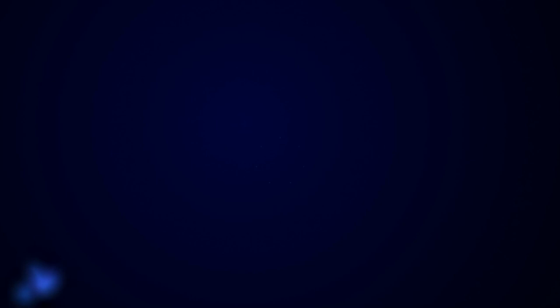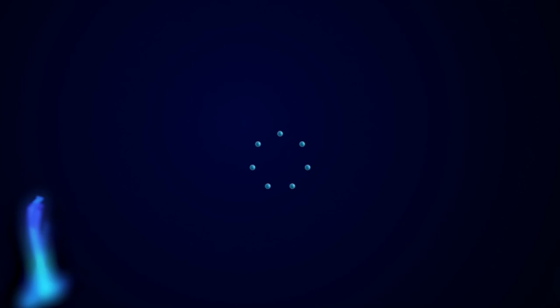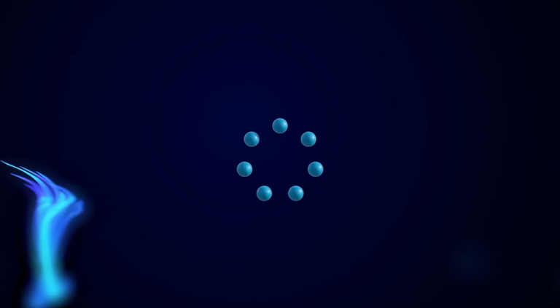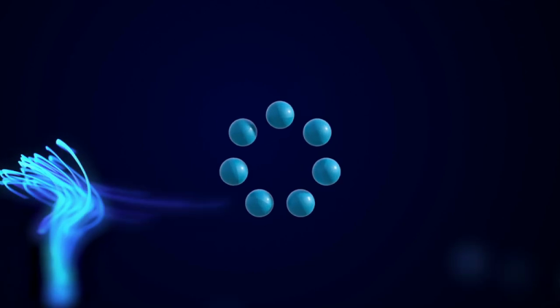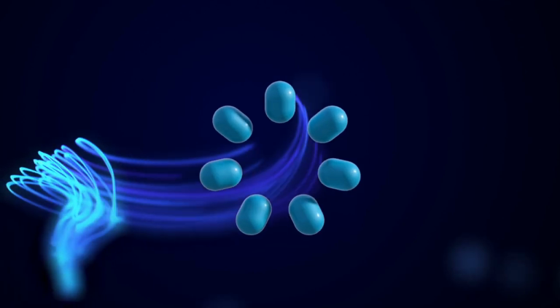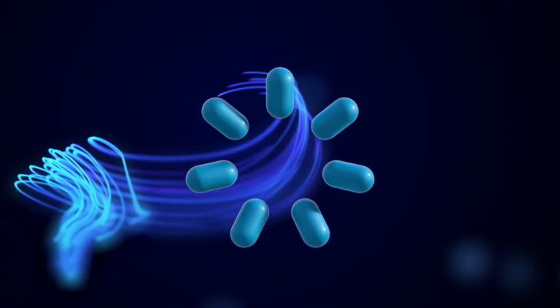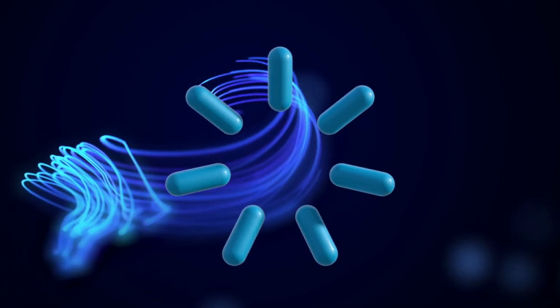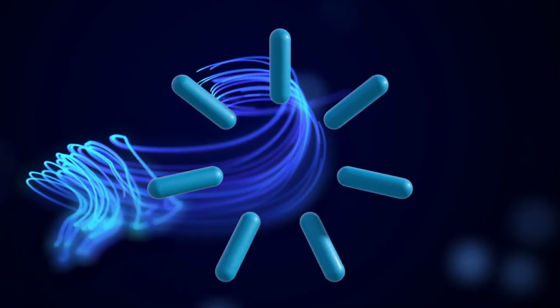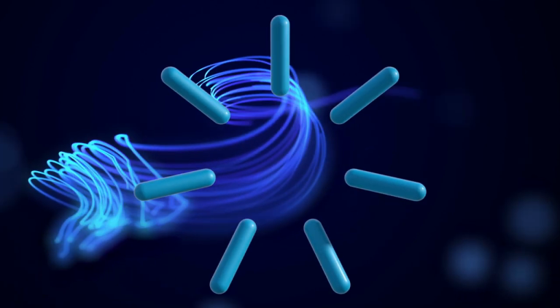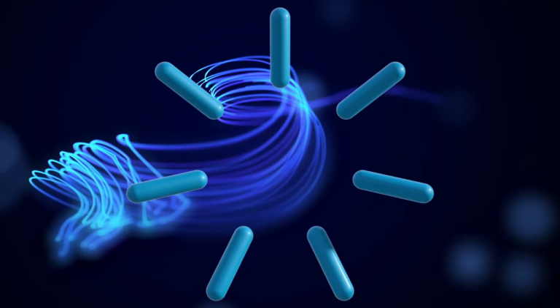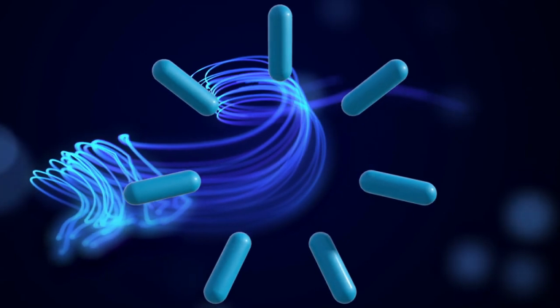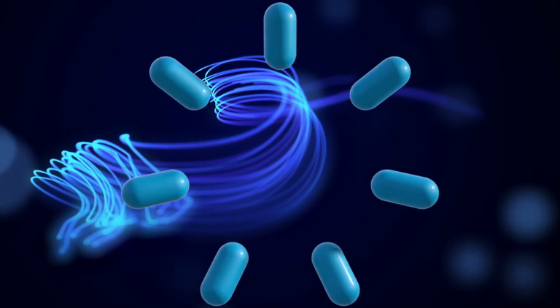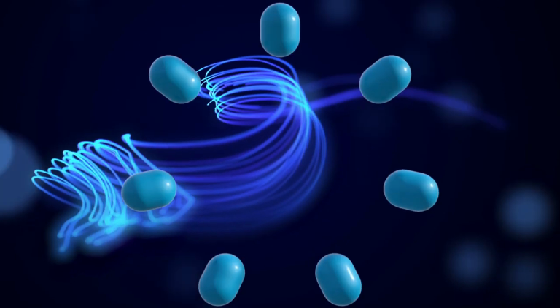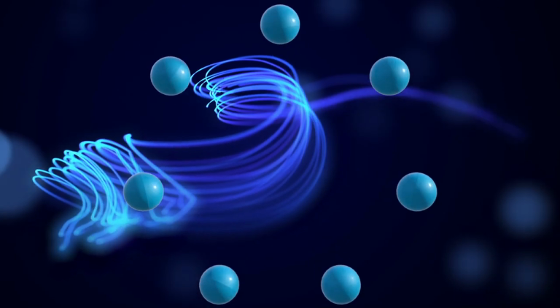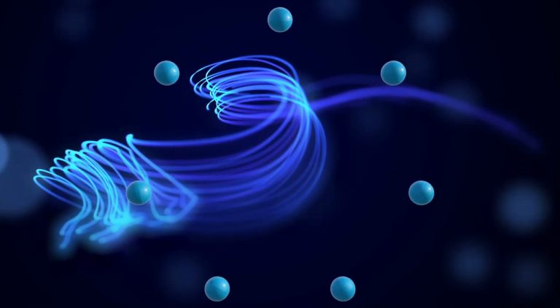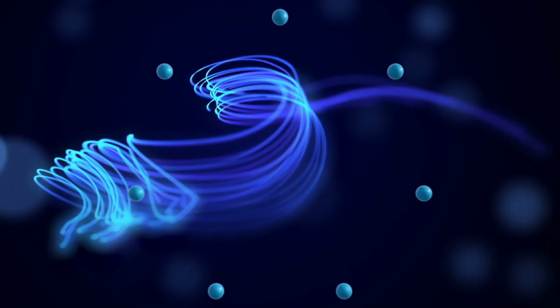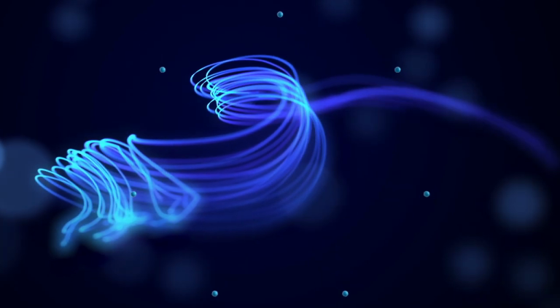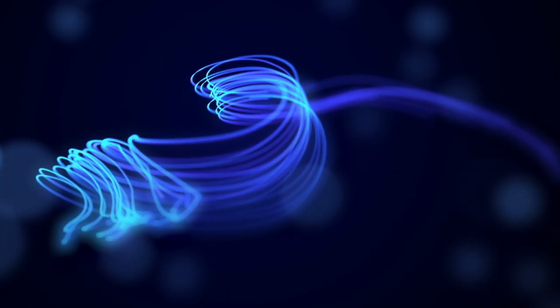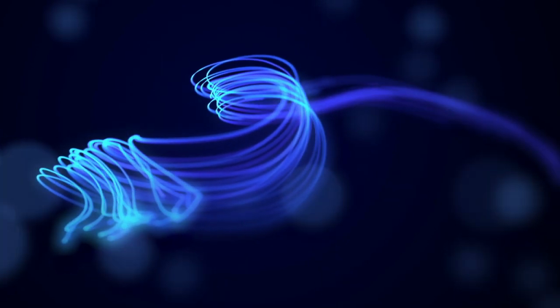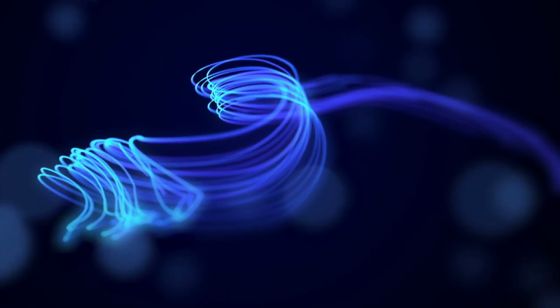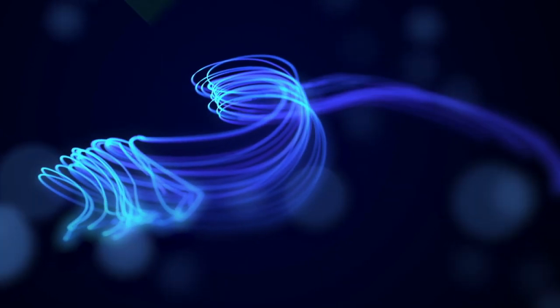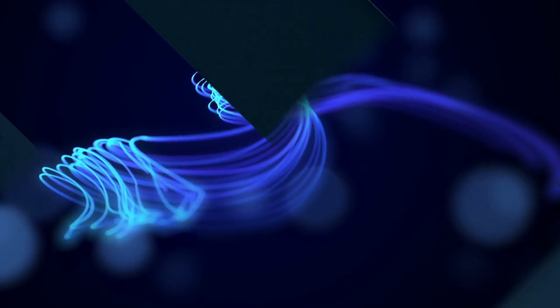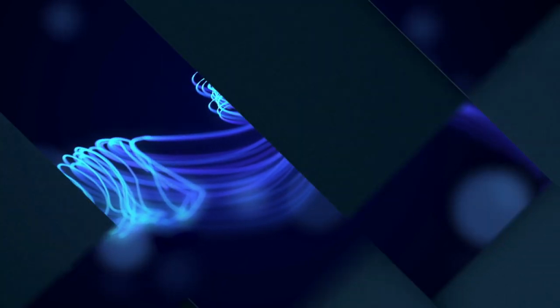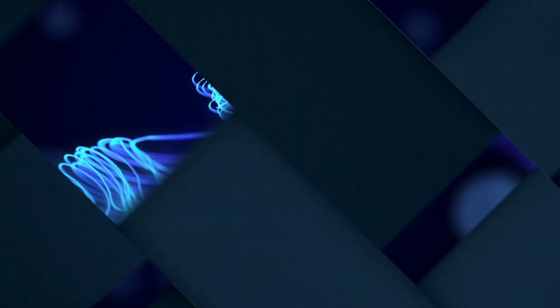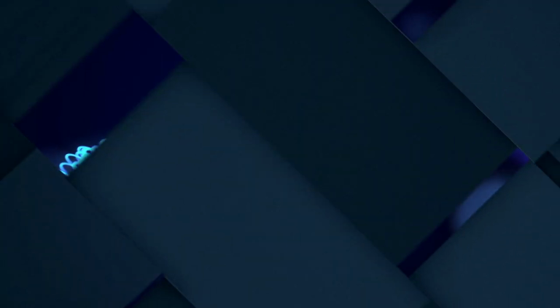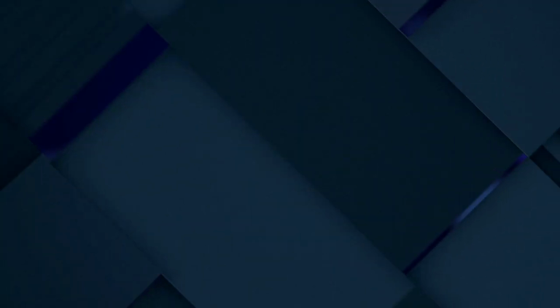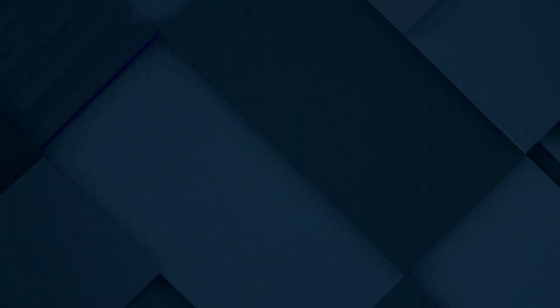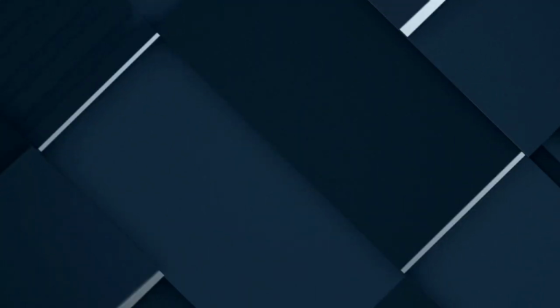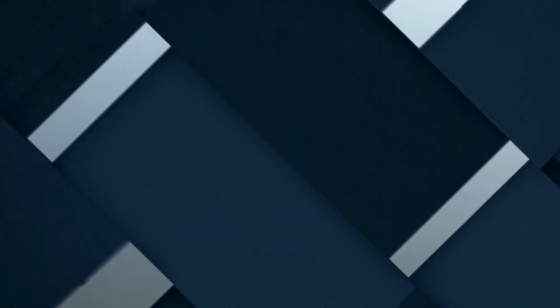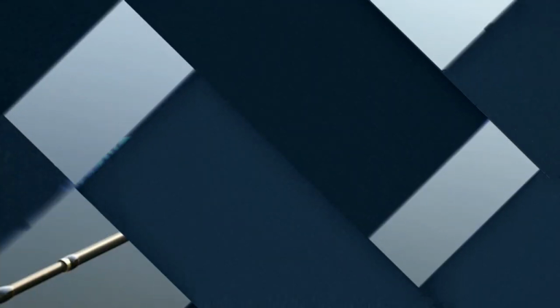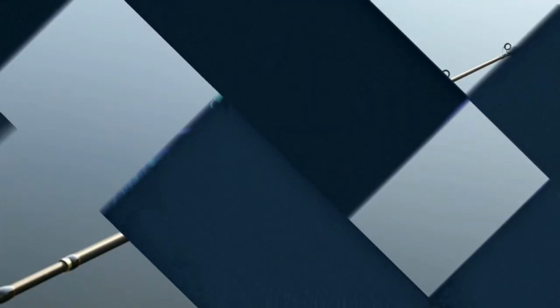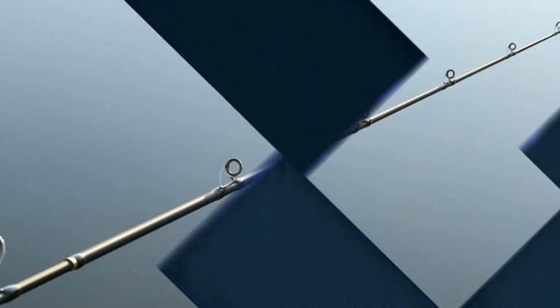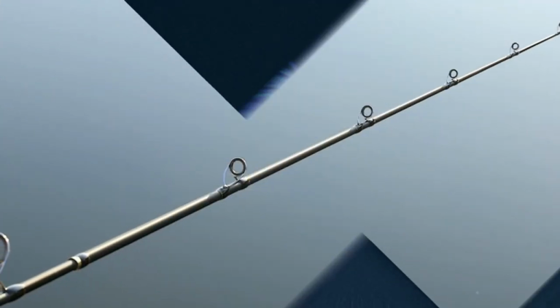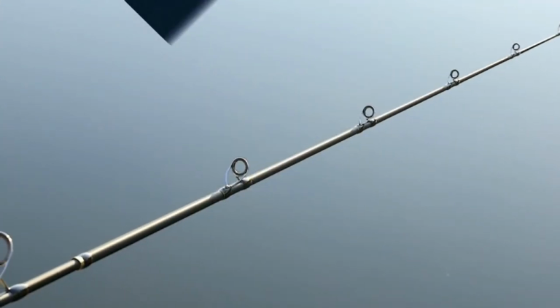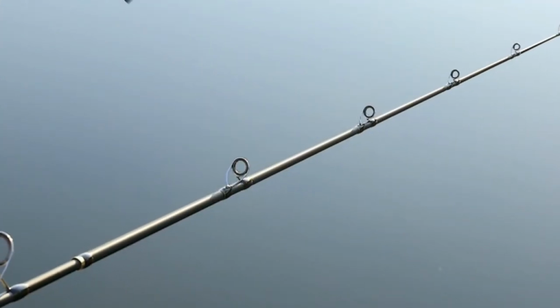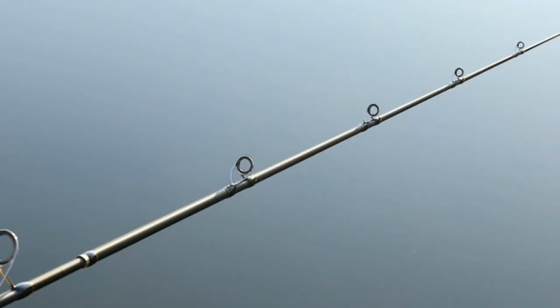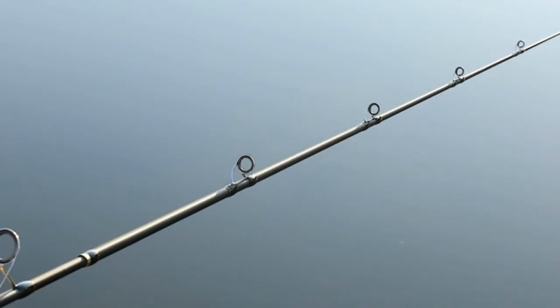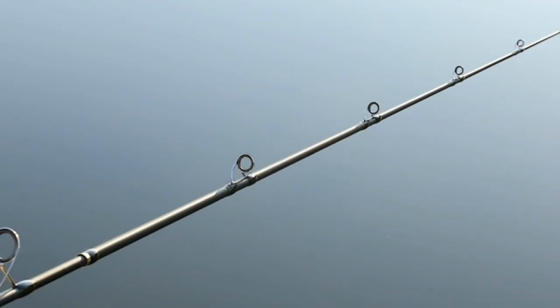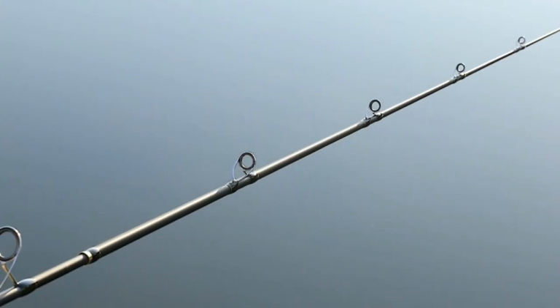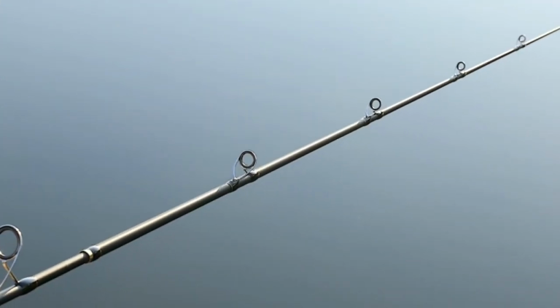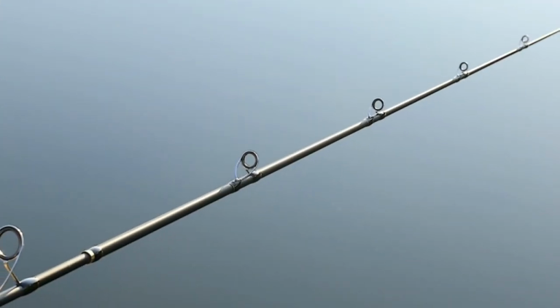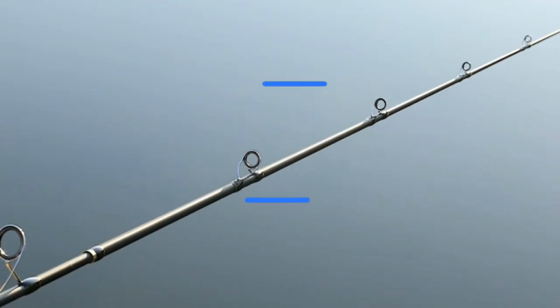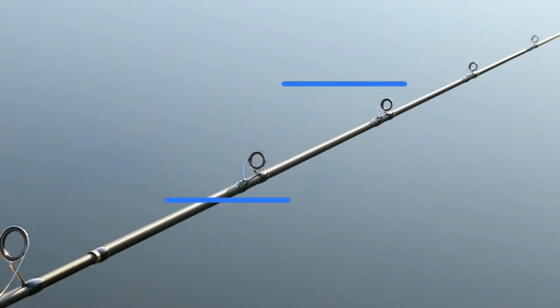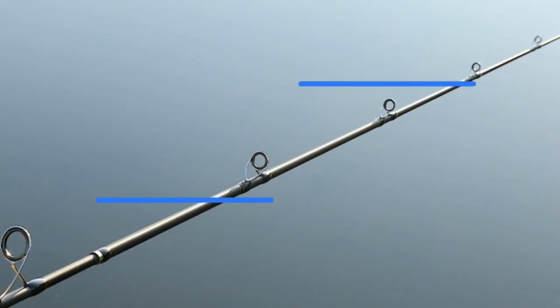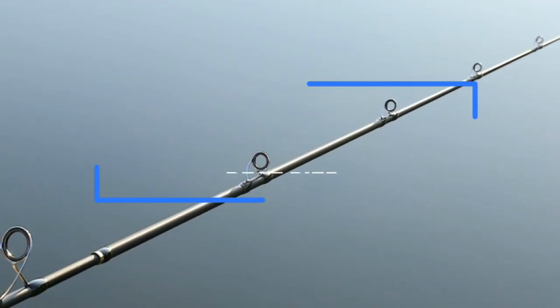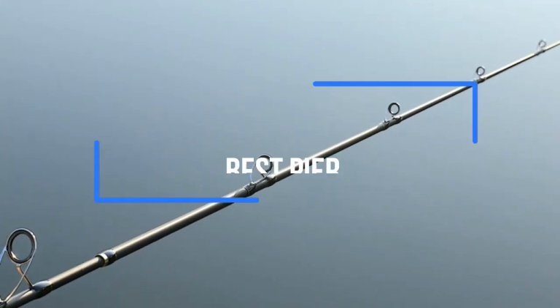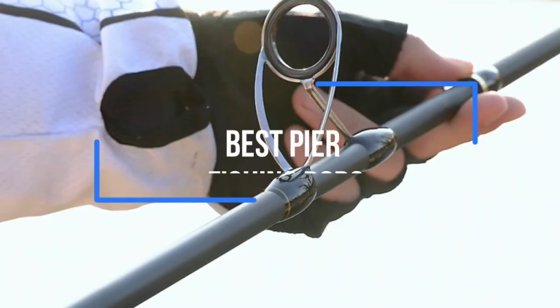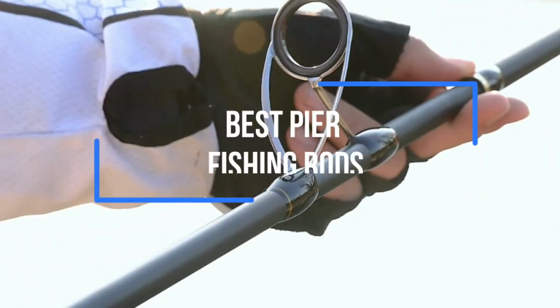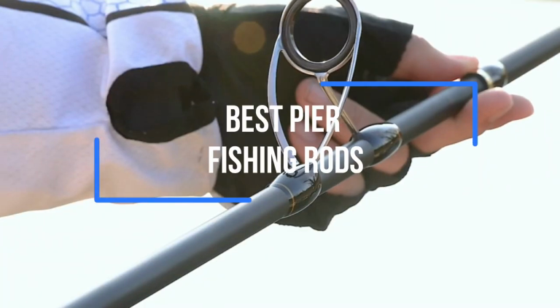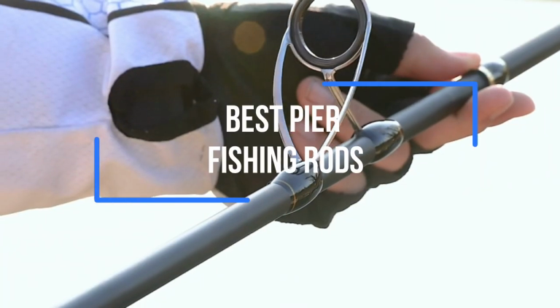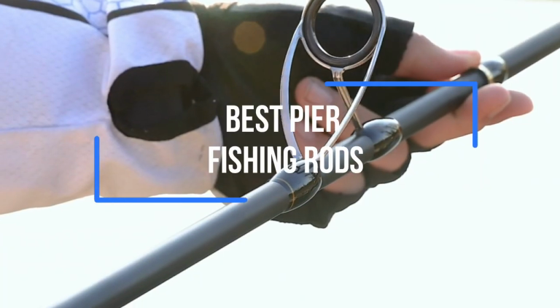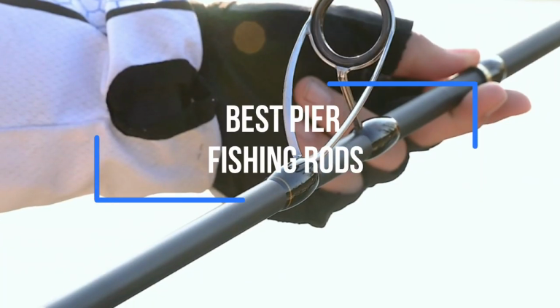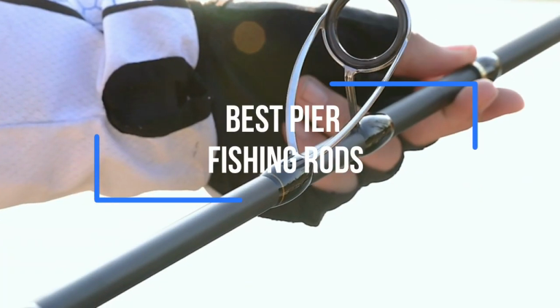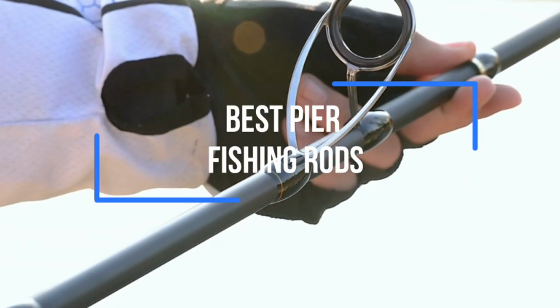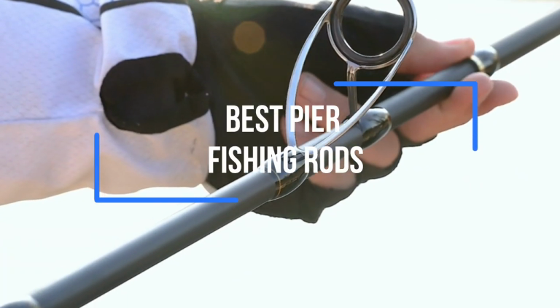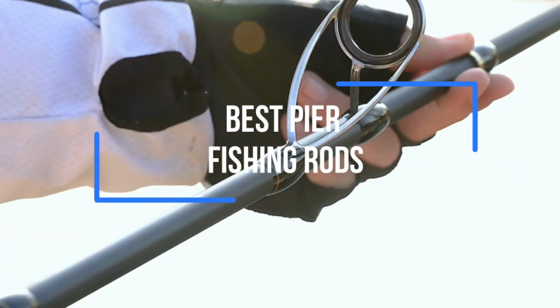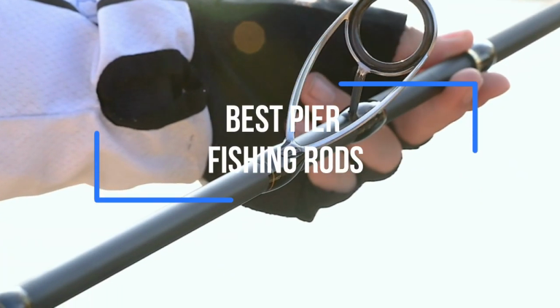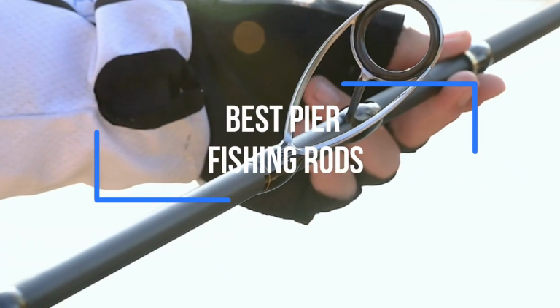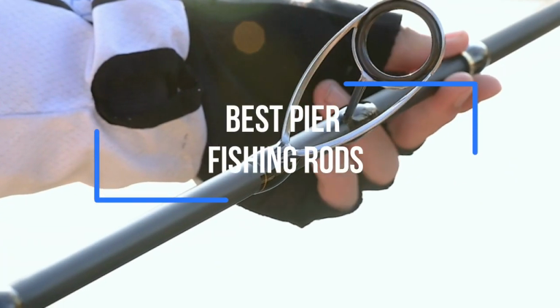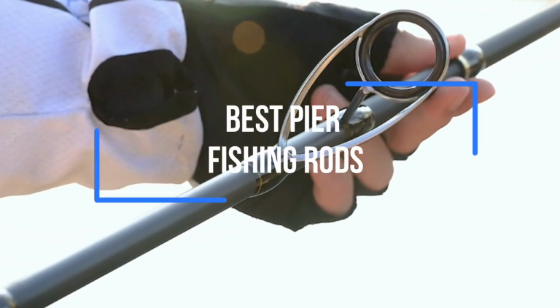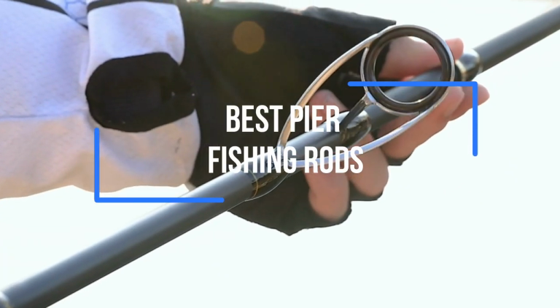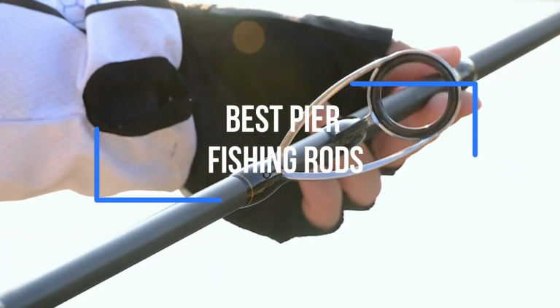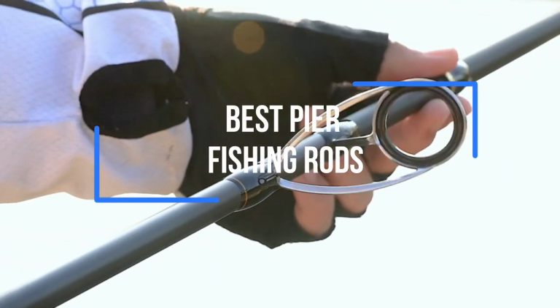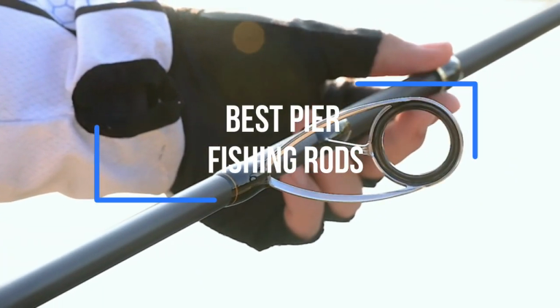Pier fishing rods are a bit different from other rods. You can't apply a spinning rod here. The tackle of pier fishing is a bit uncommon.